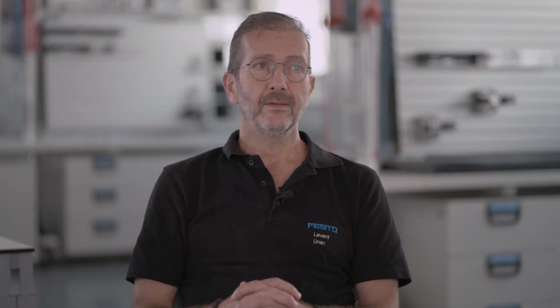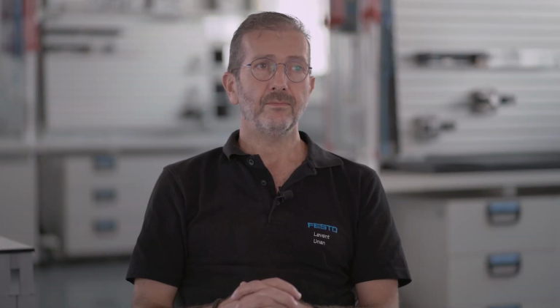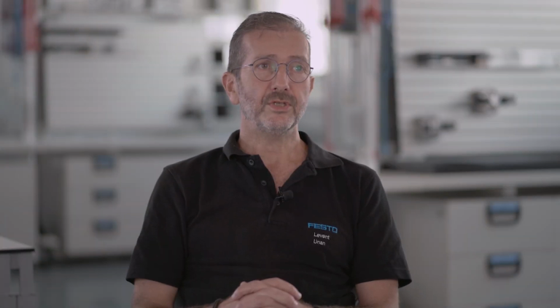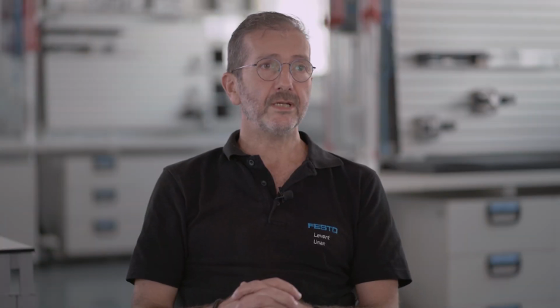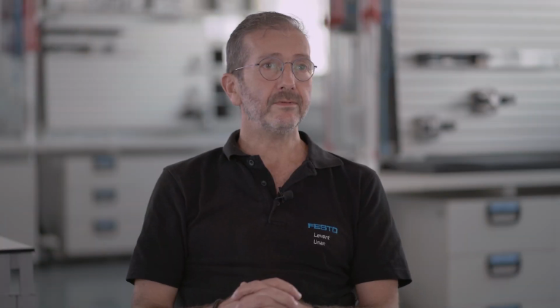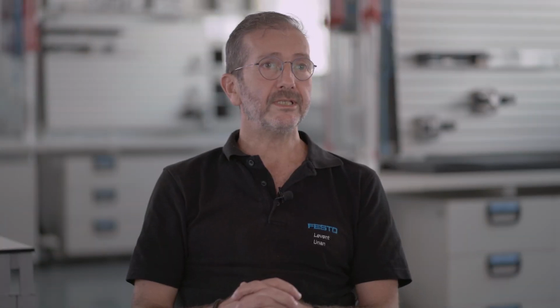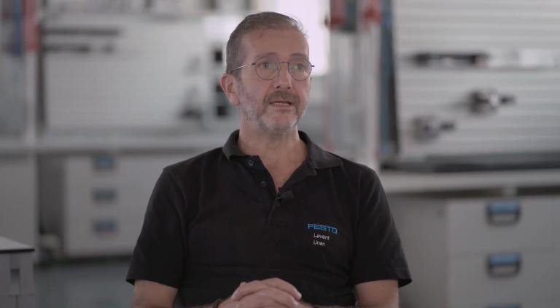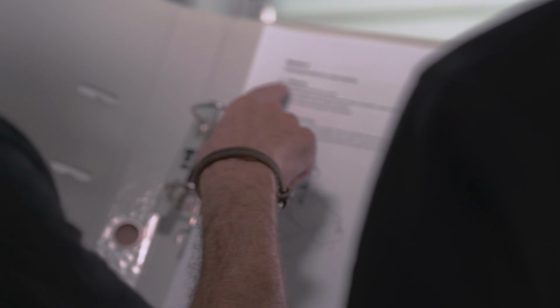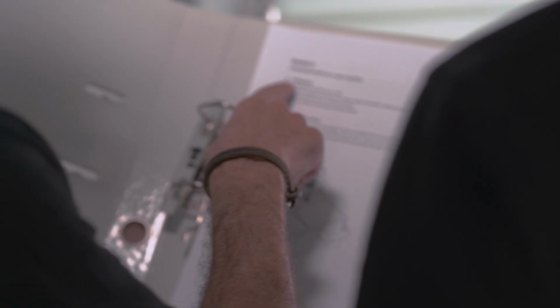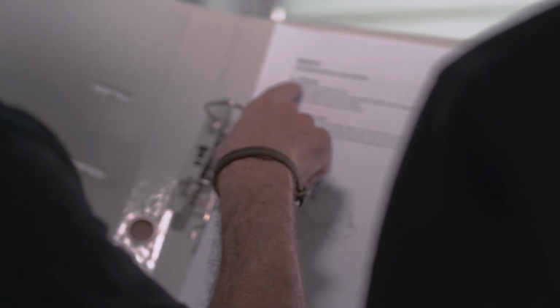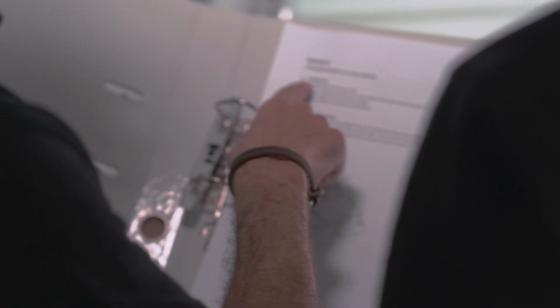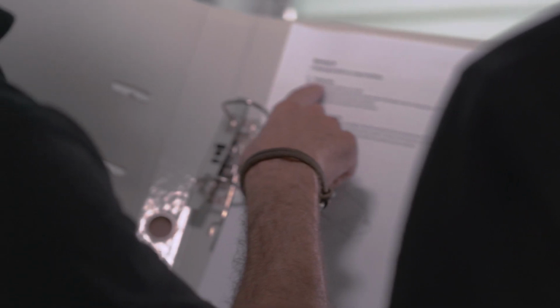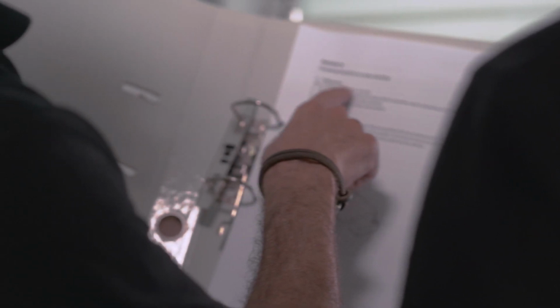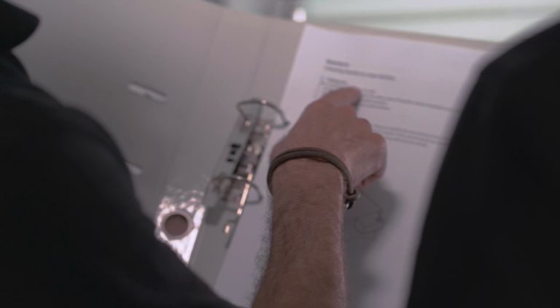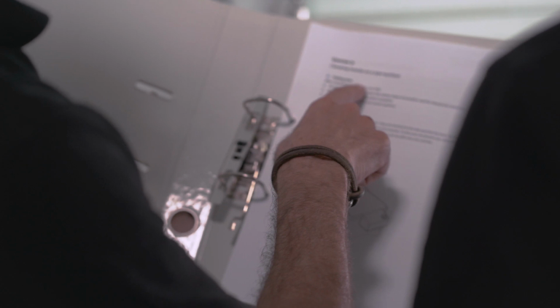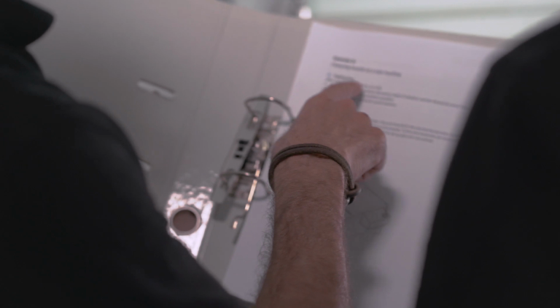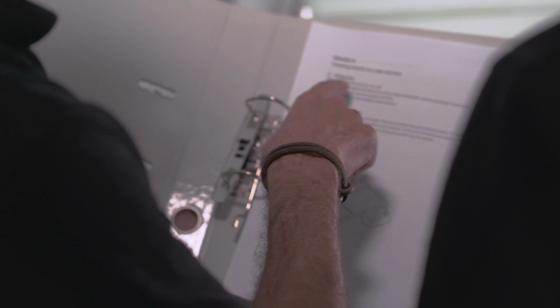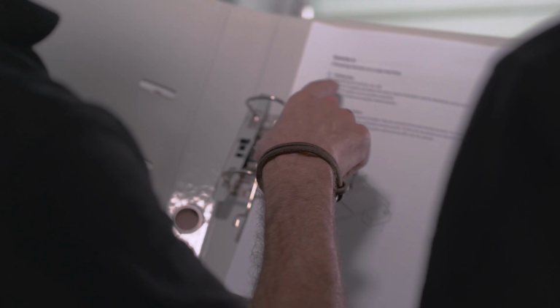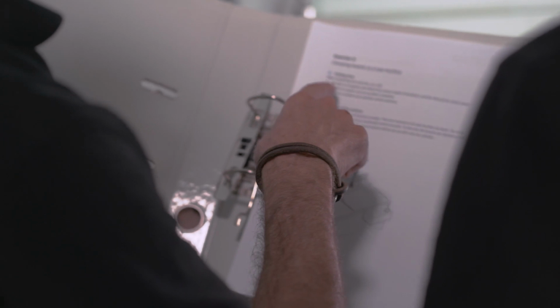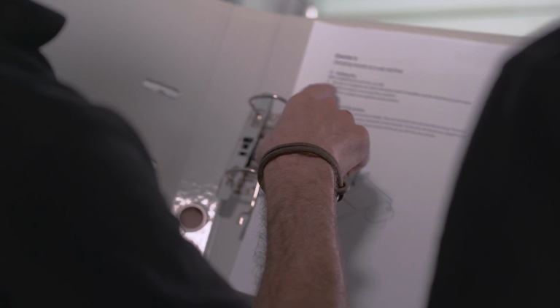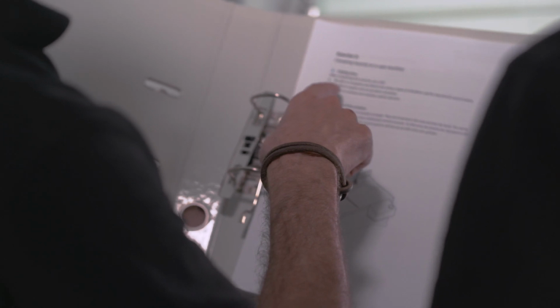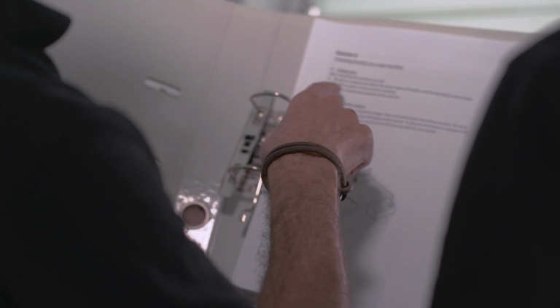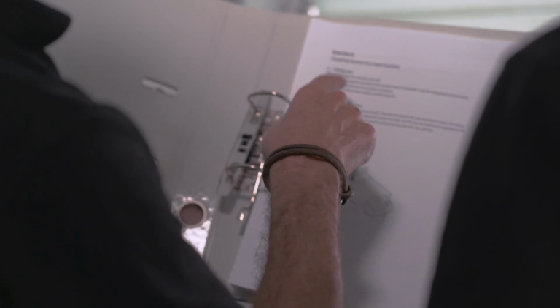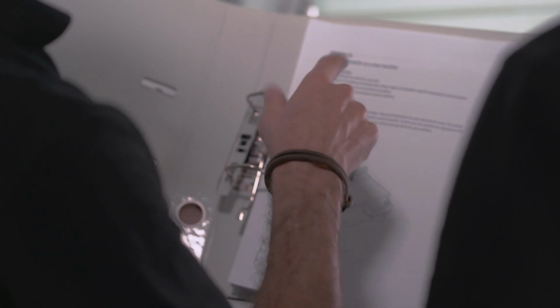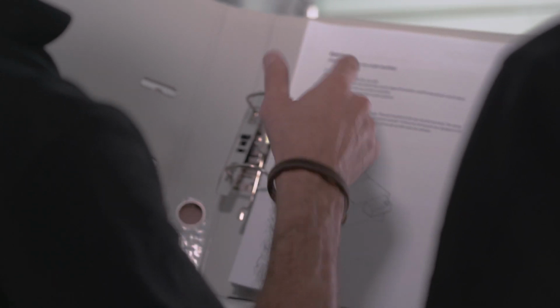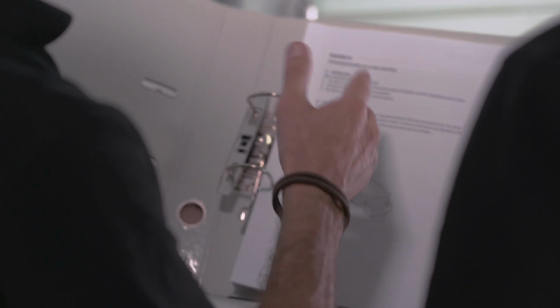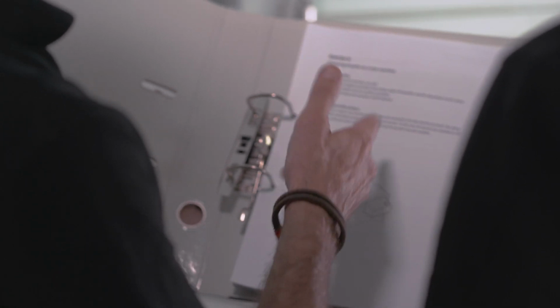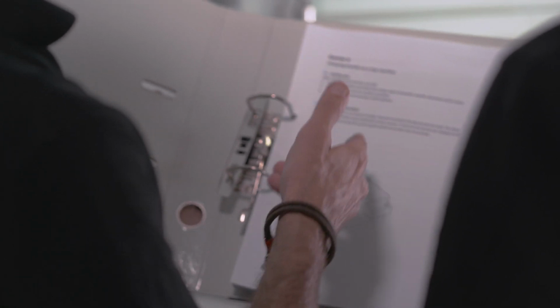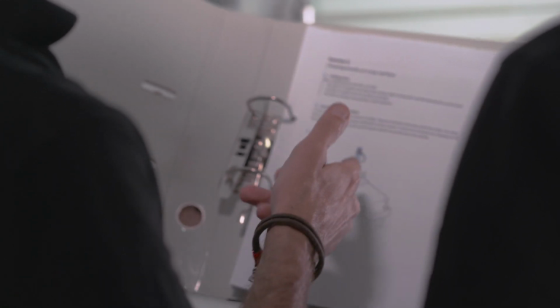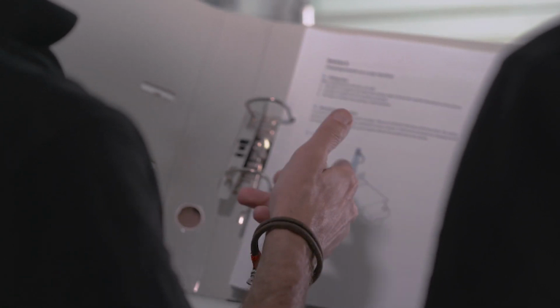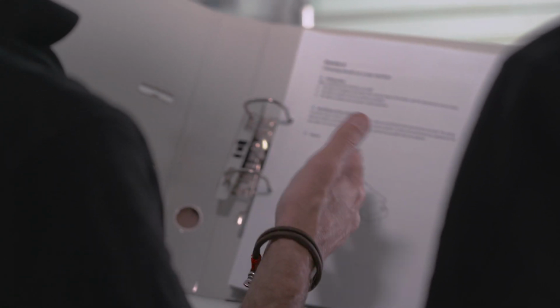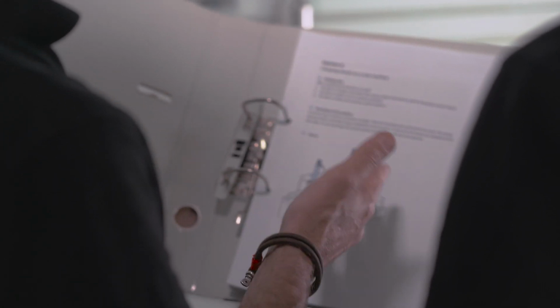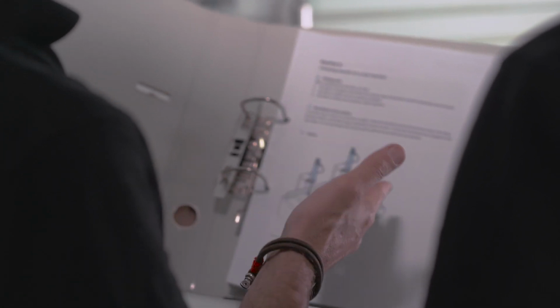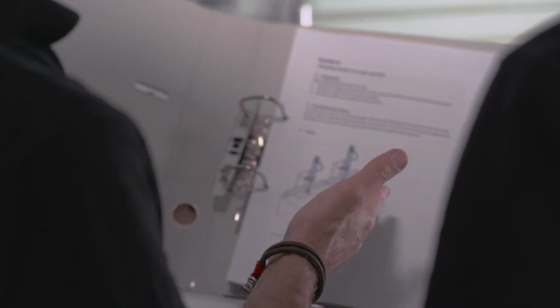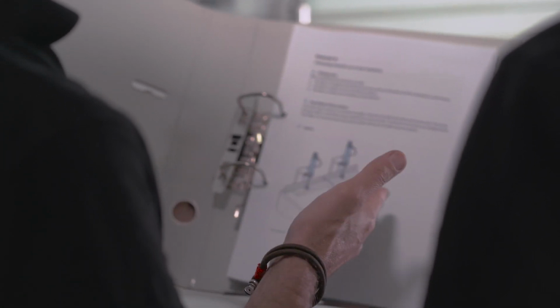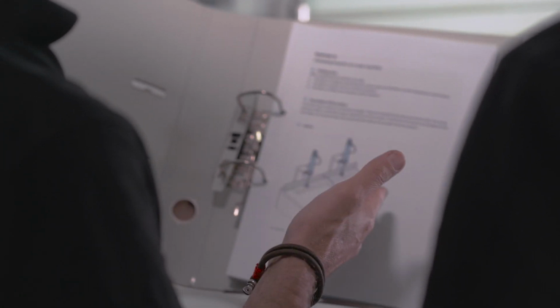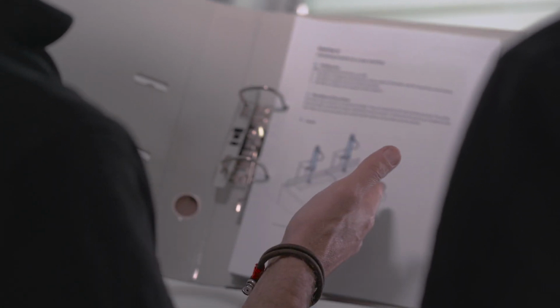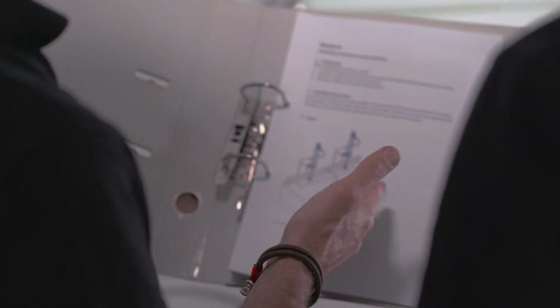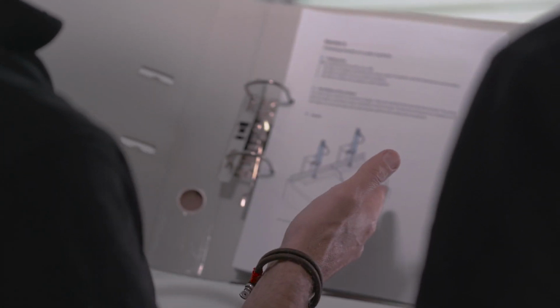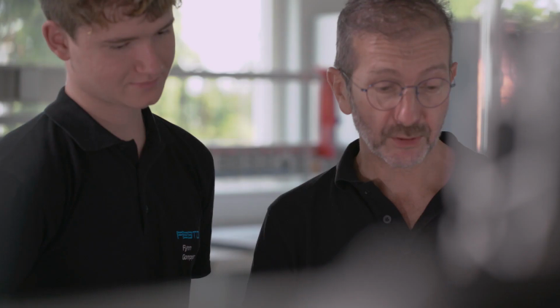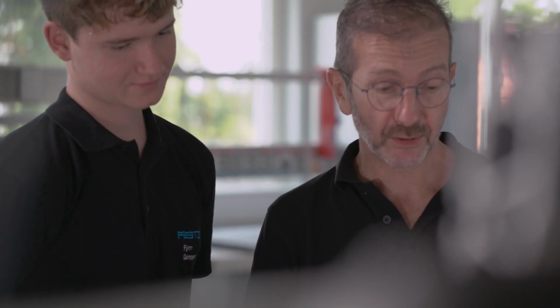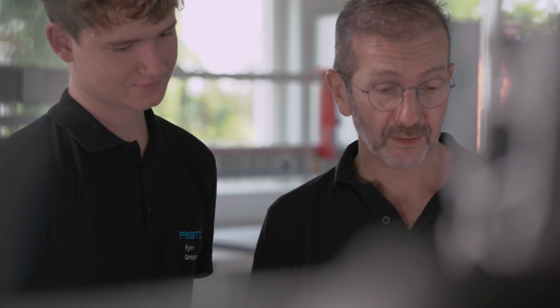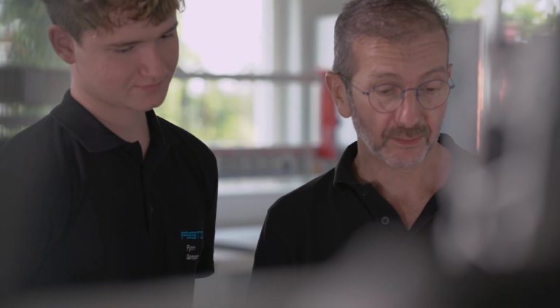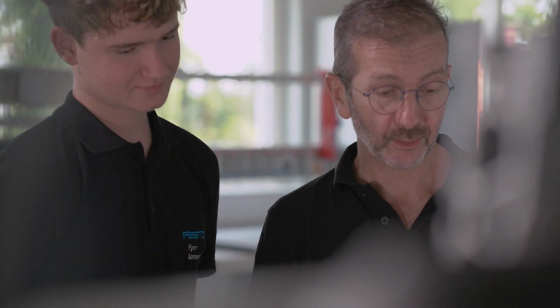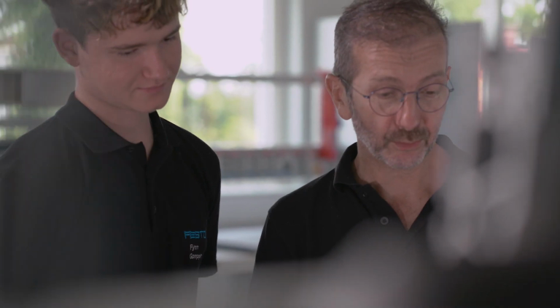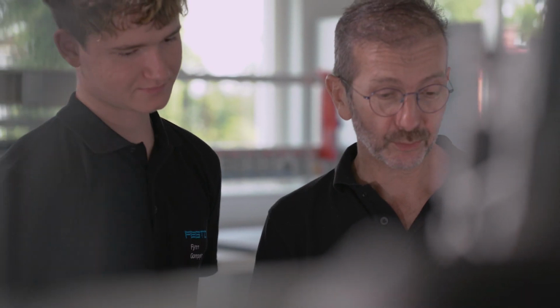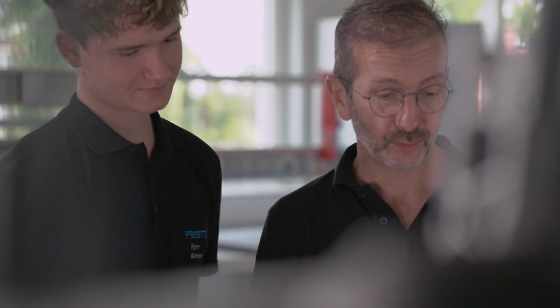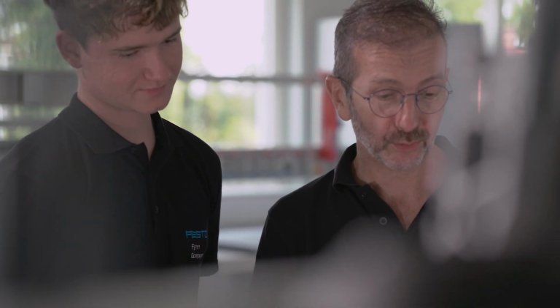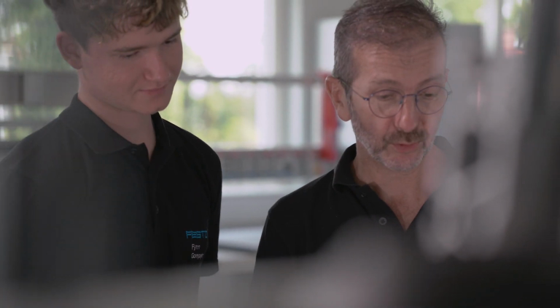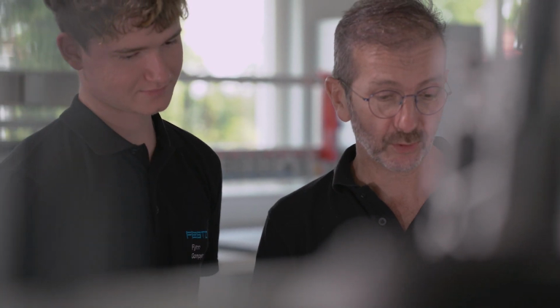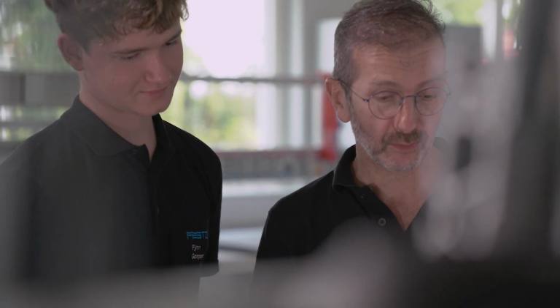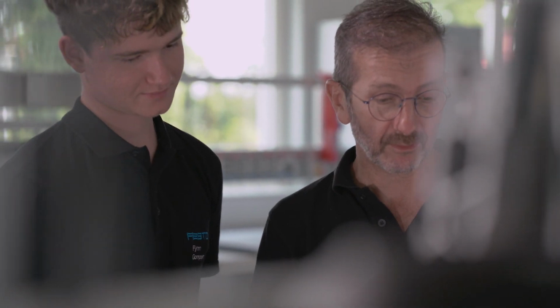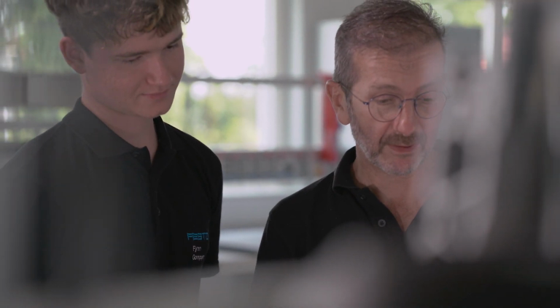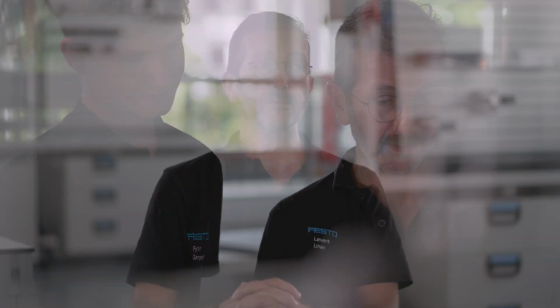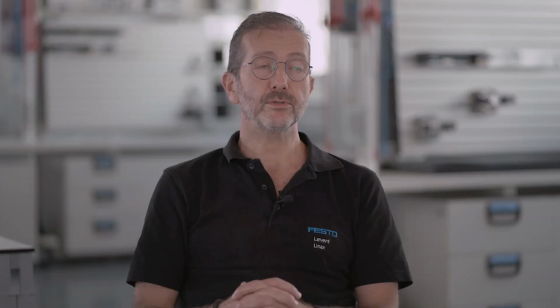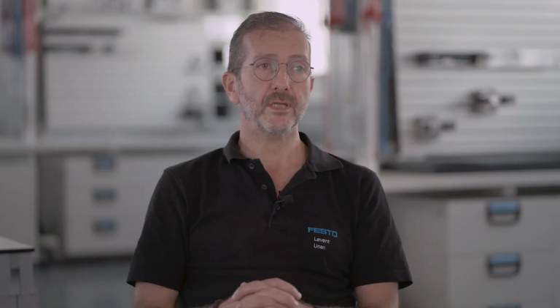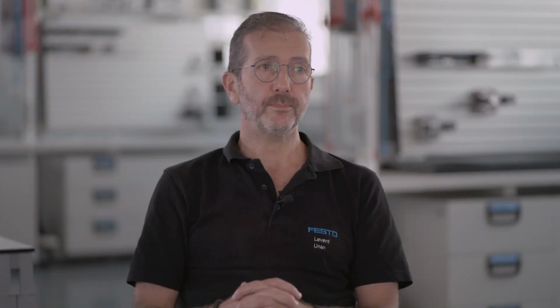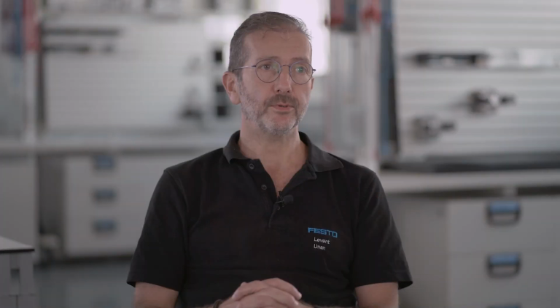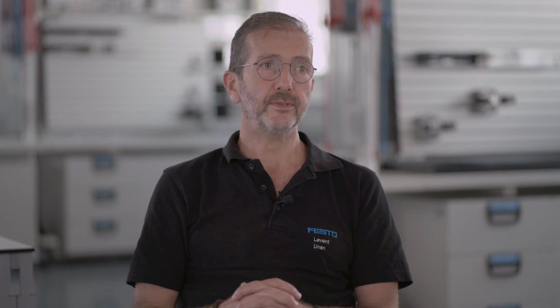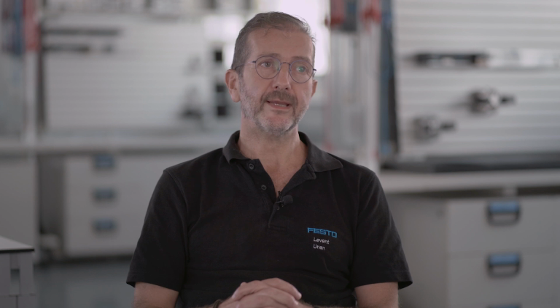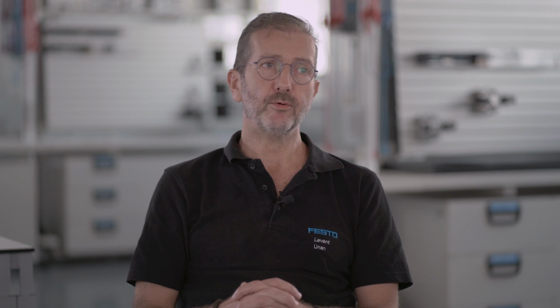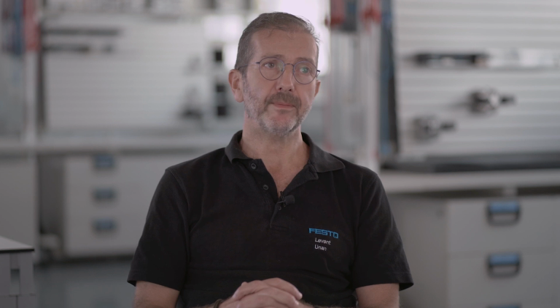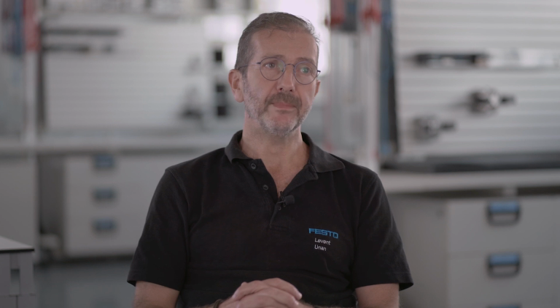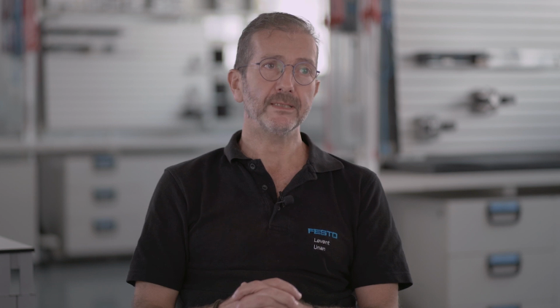Whichever technology you choose to train, there are workbooks available with step-by-step exercises to support the equipment.